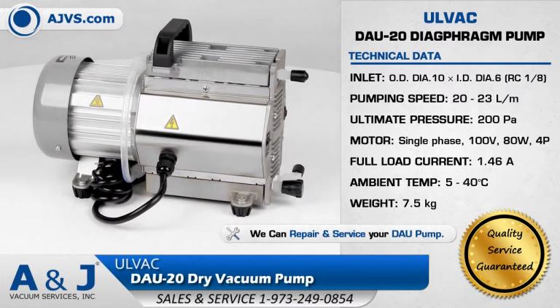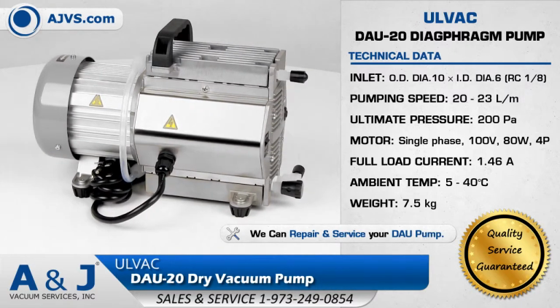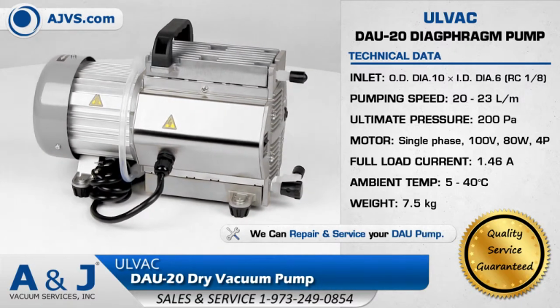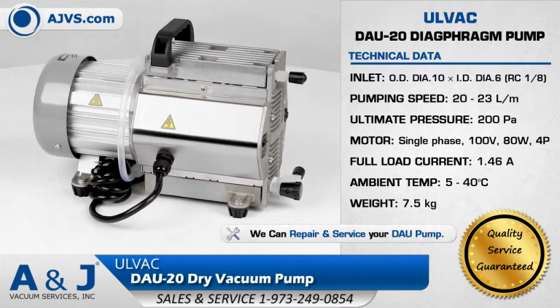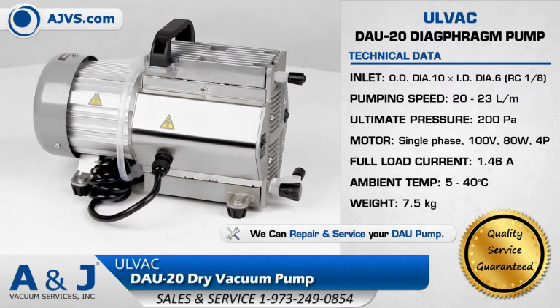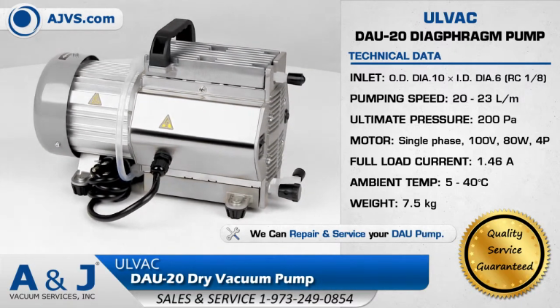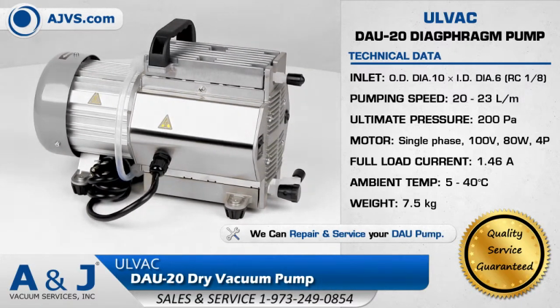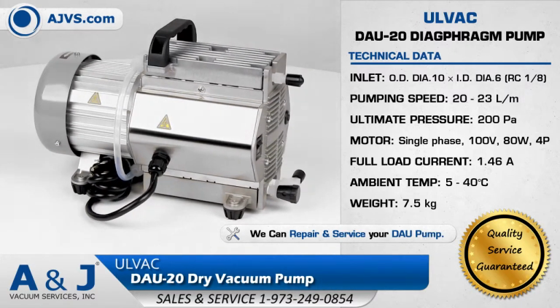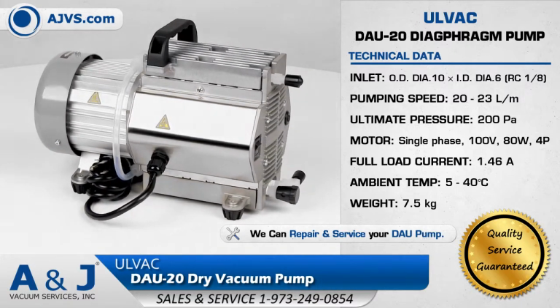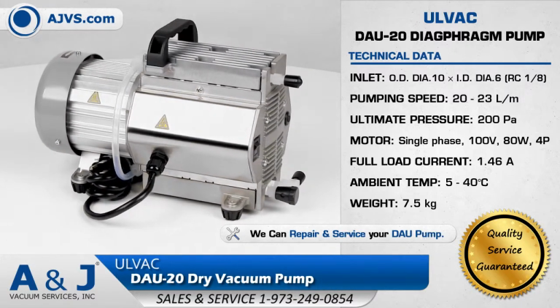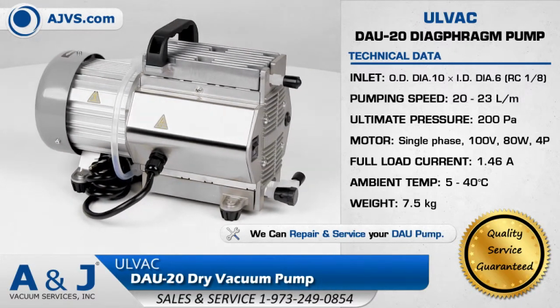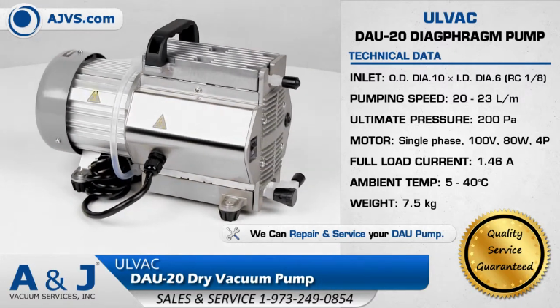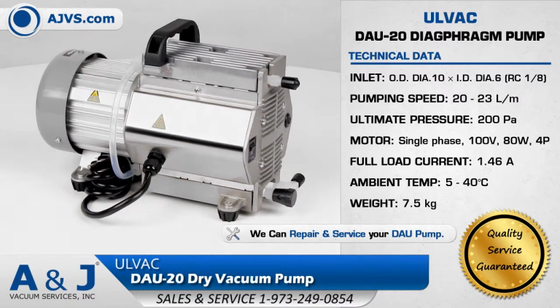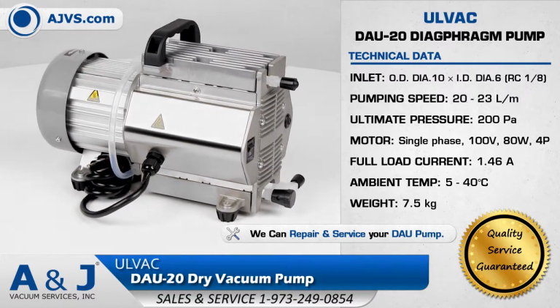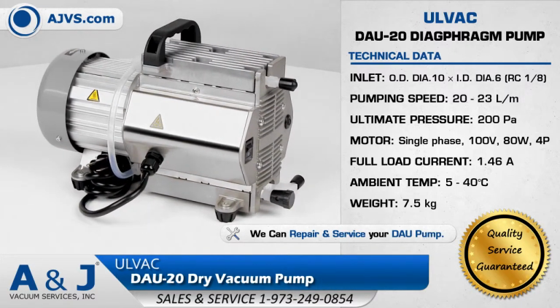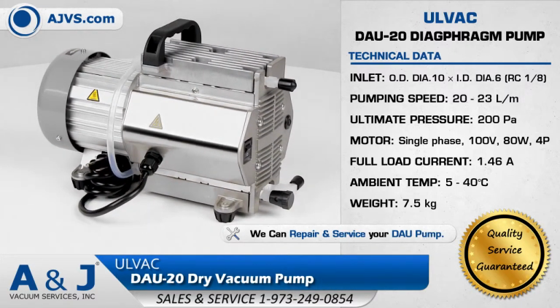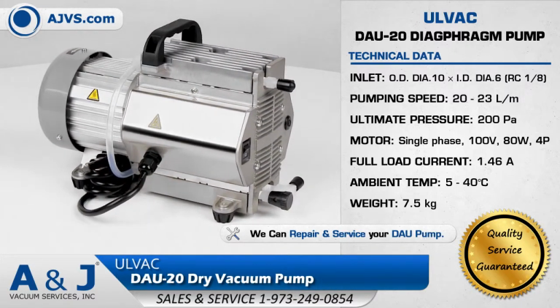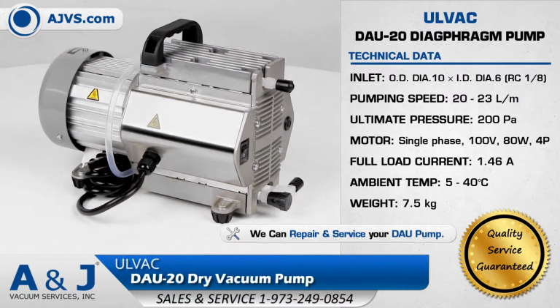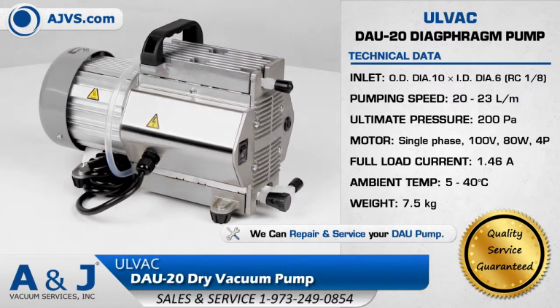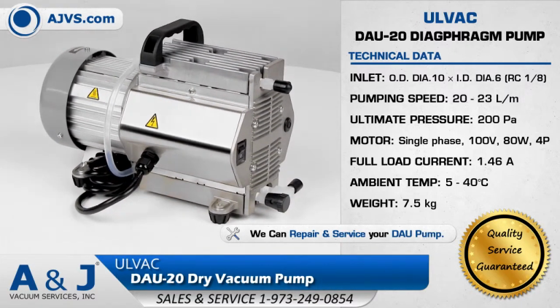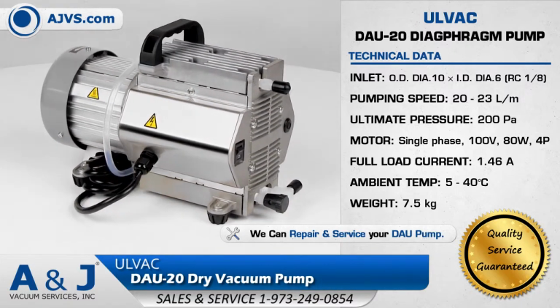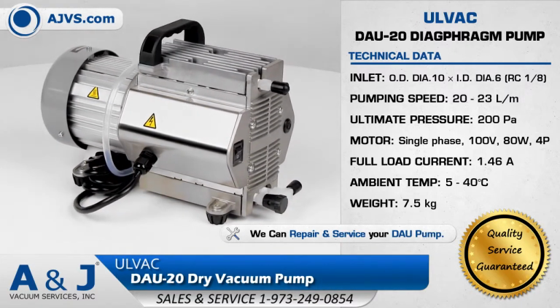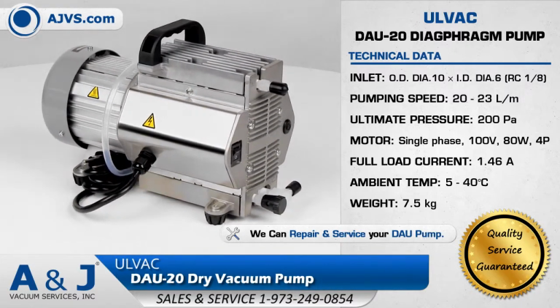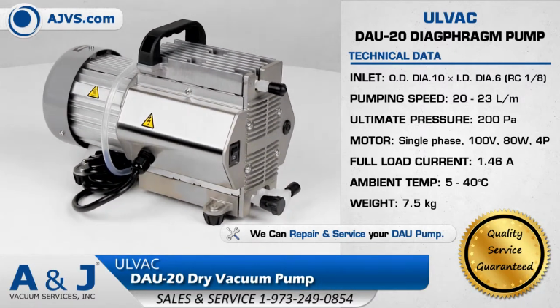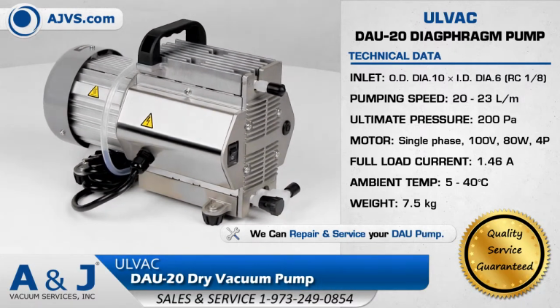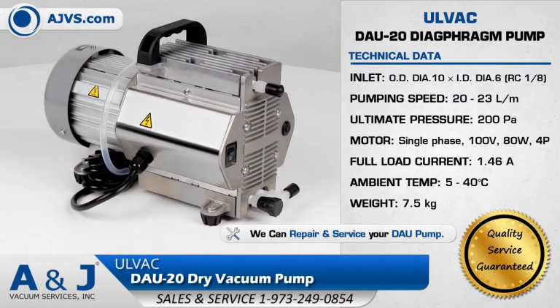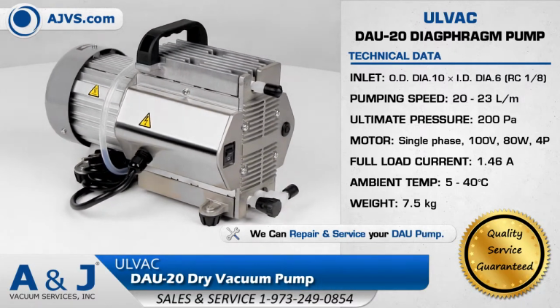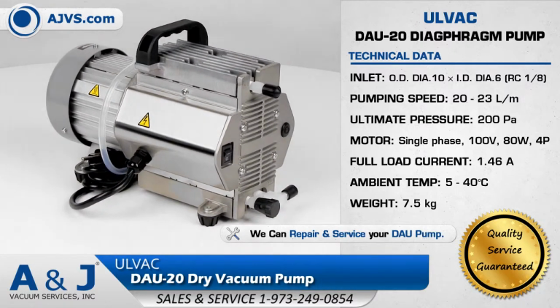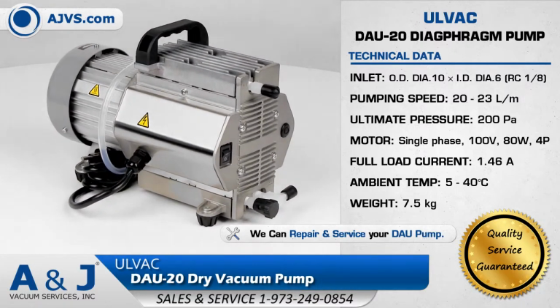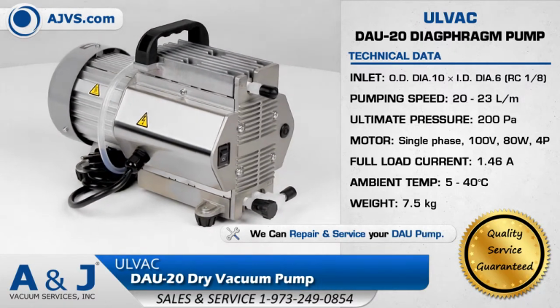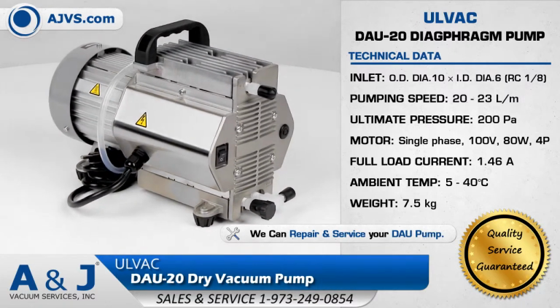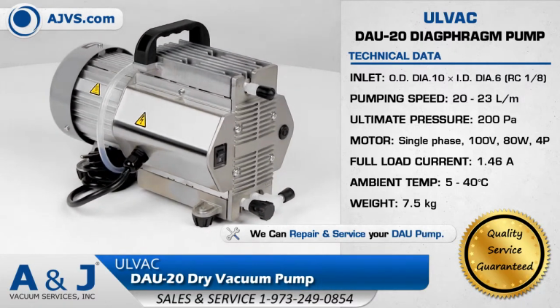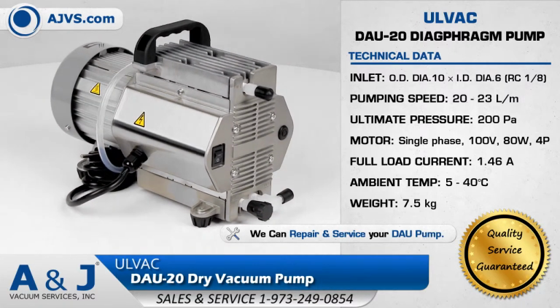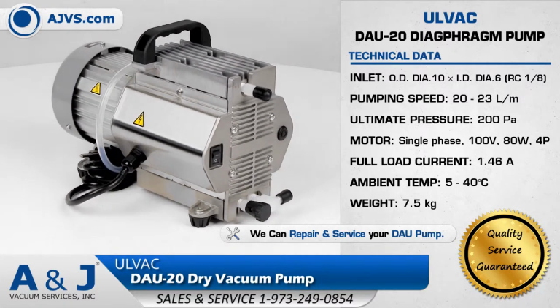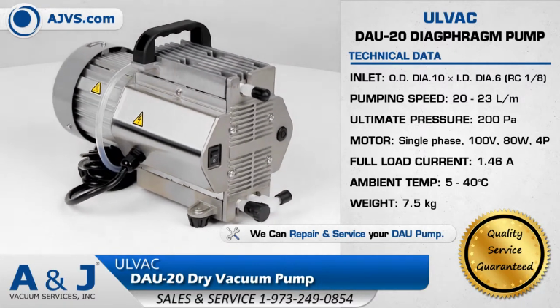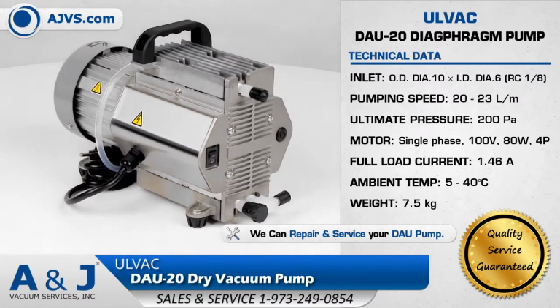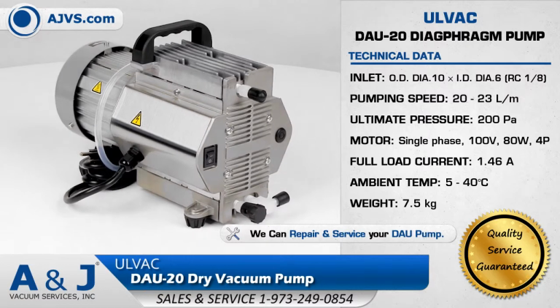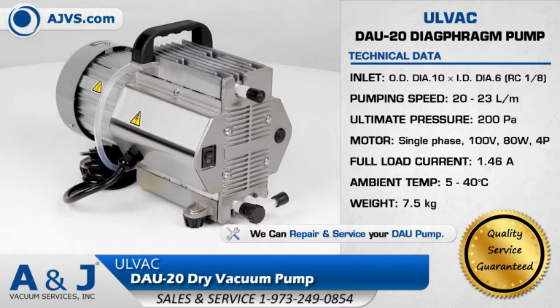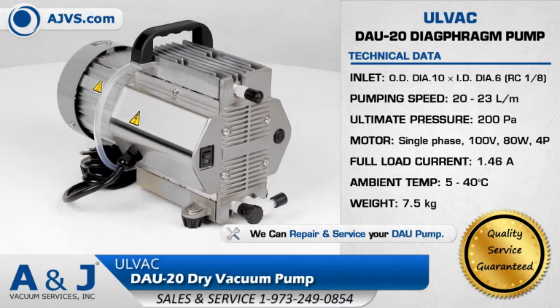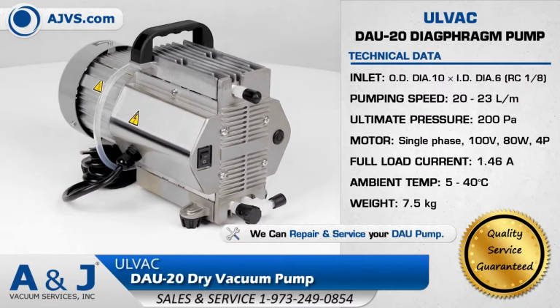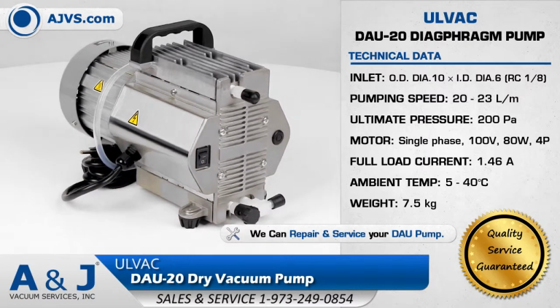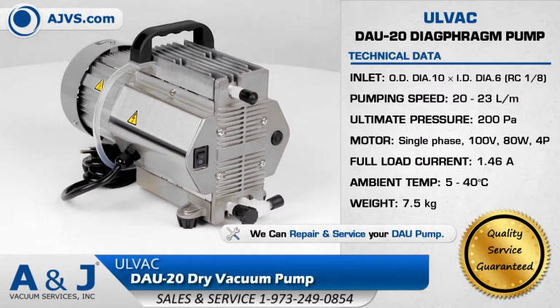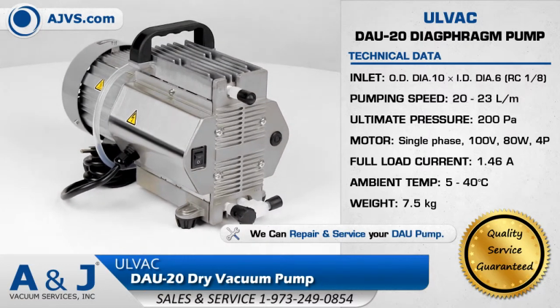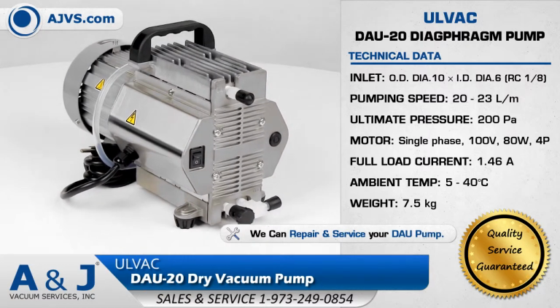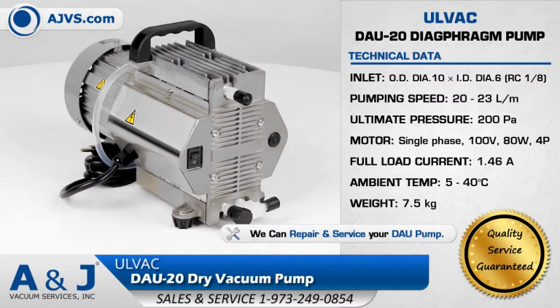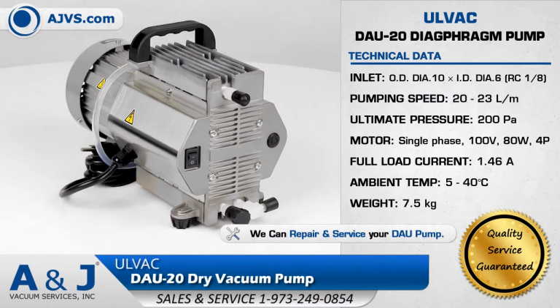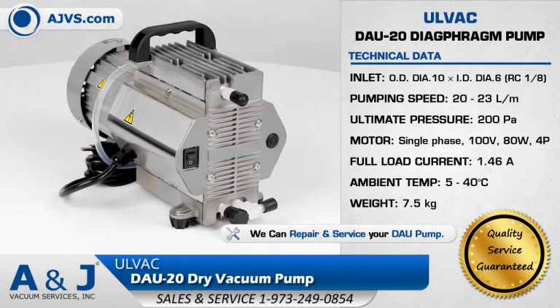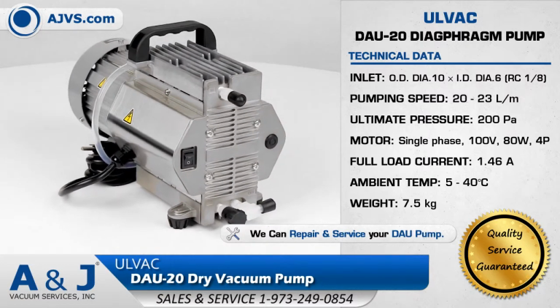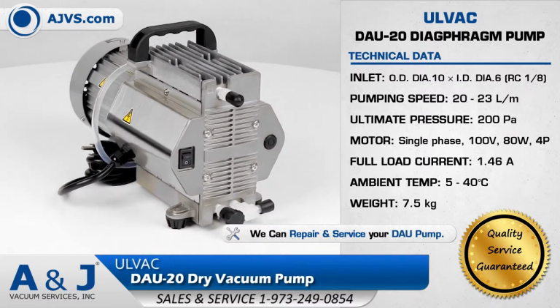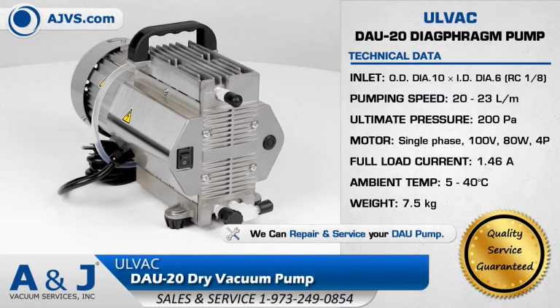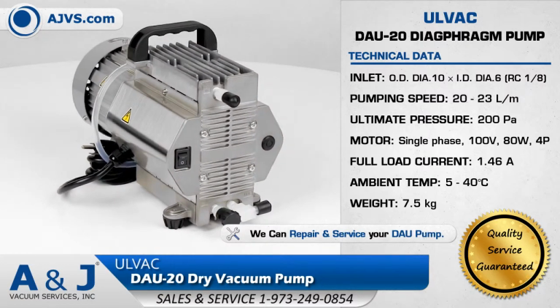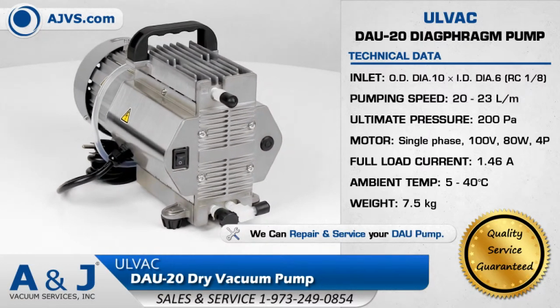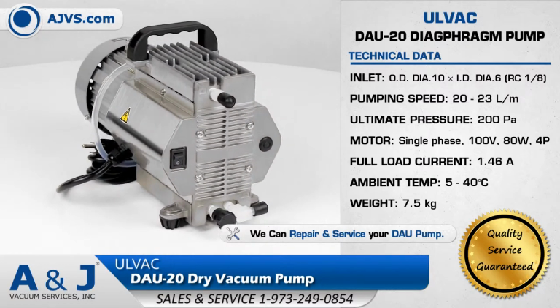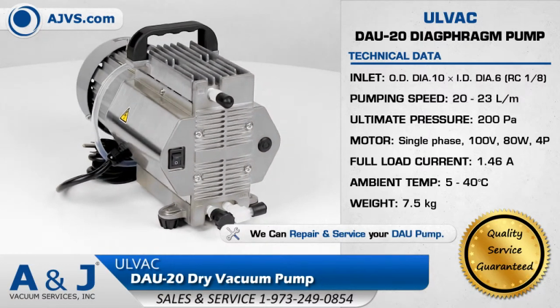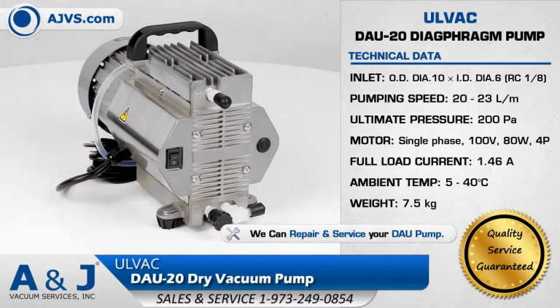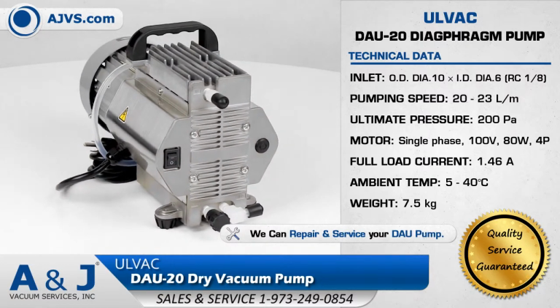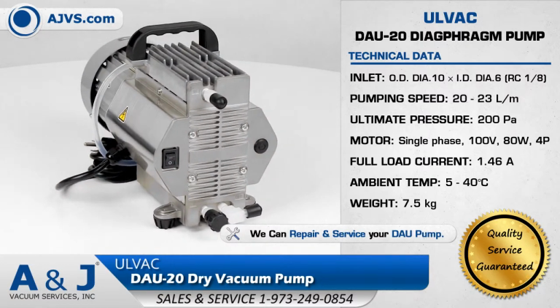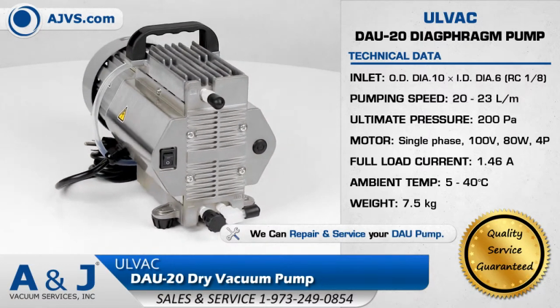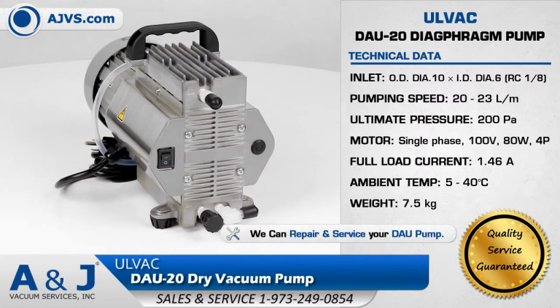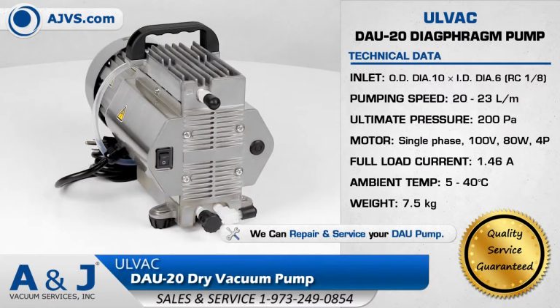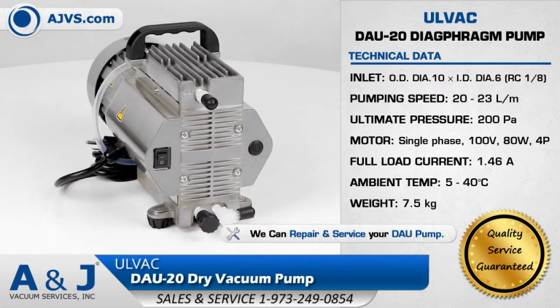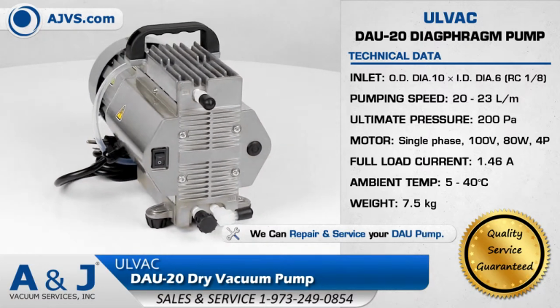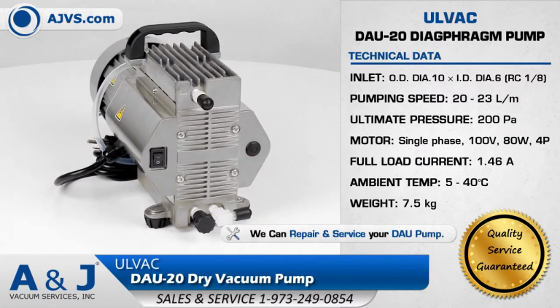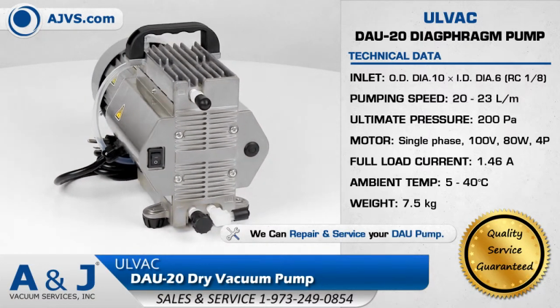It is maintenance-friendly and has a long service interval, making it an efficient dry vacuum pump for today's most demanding work environments.